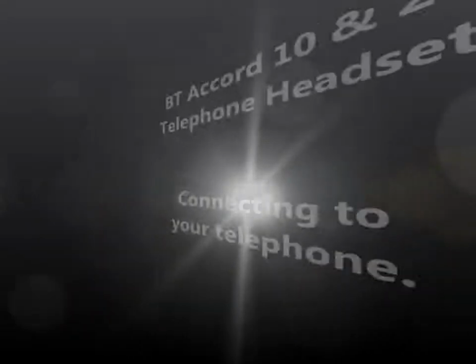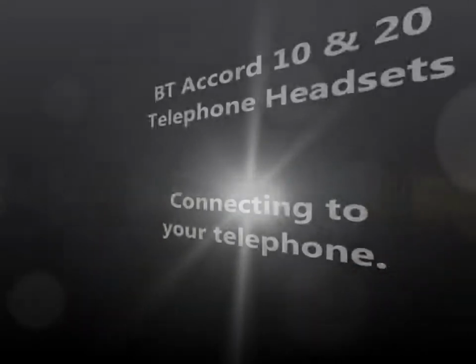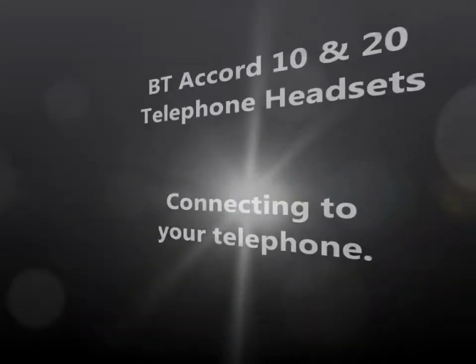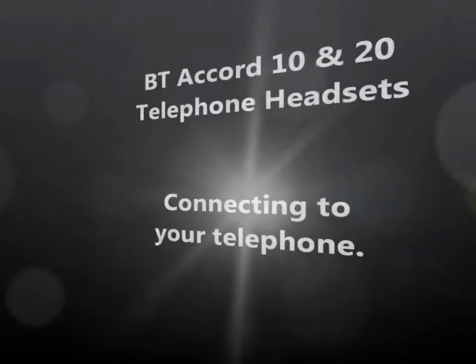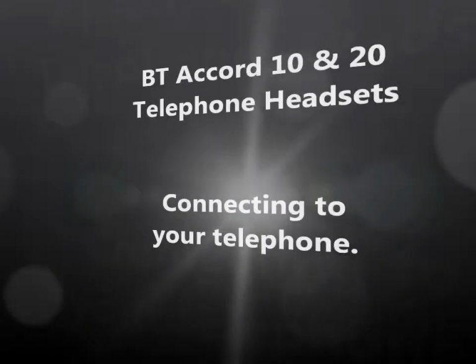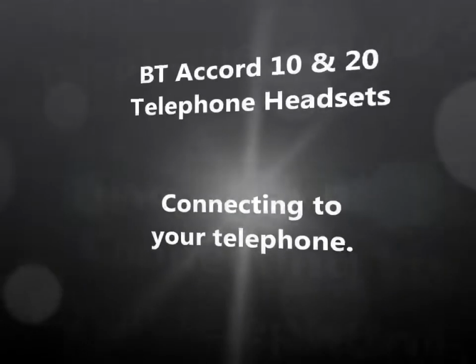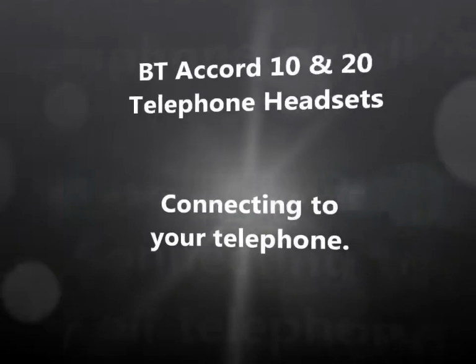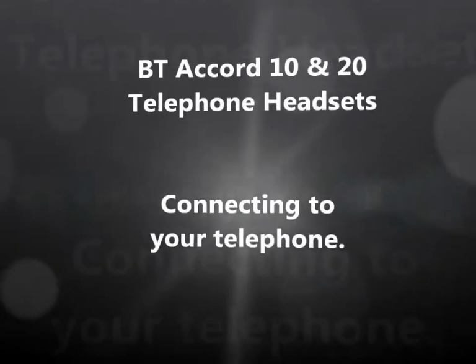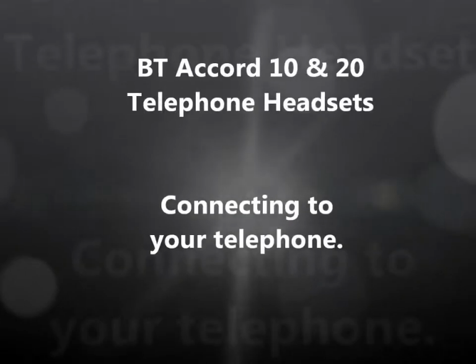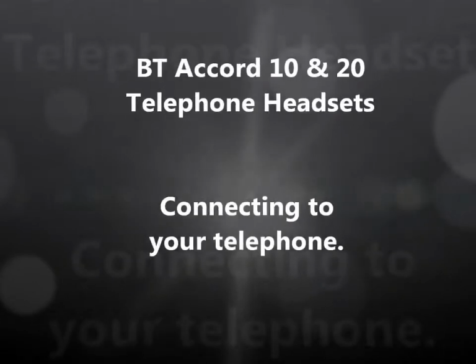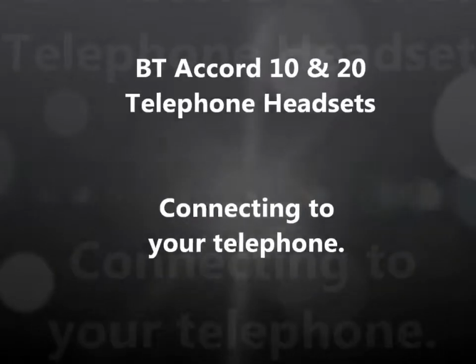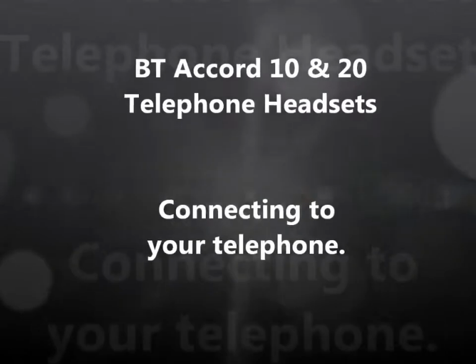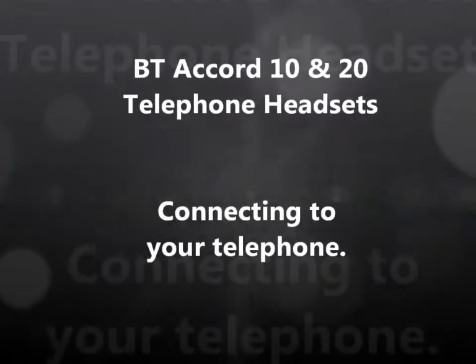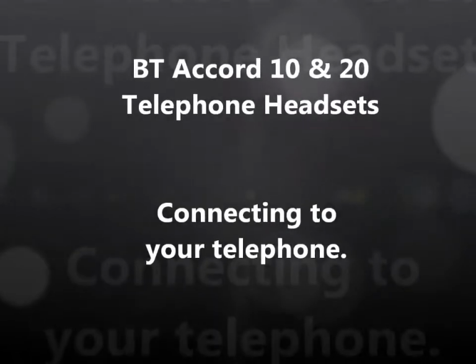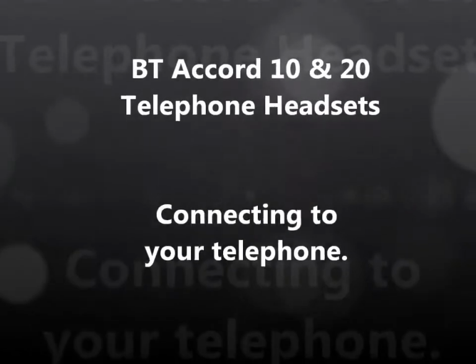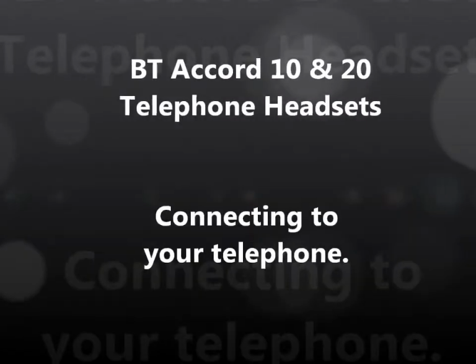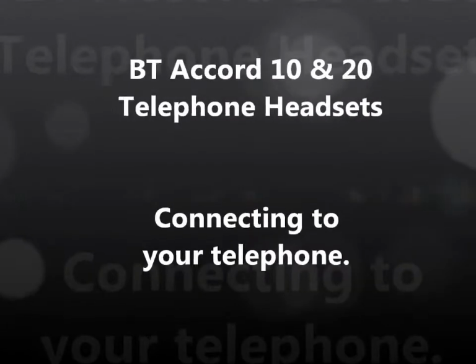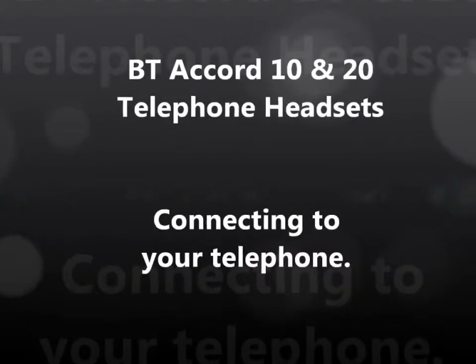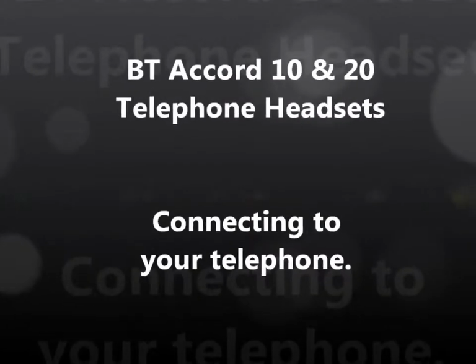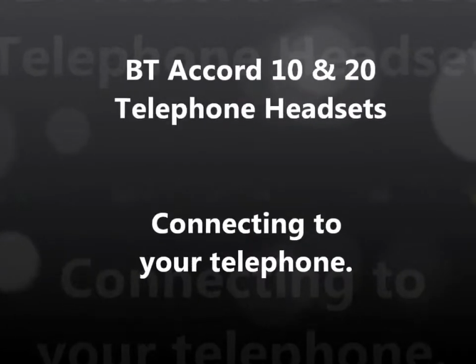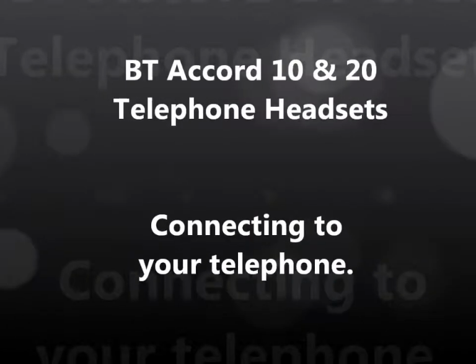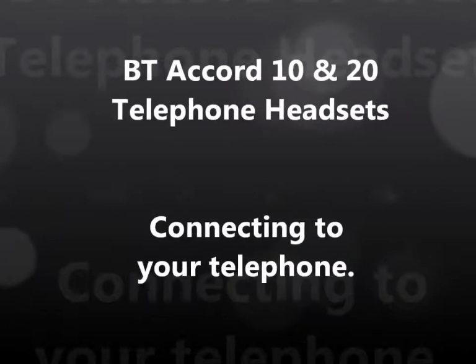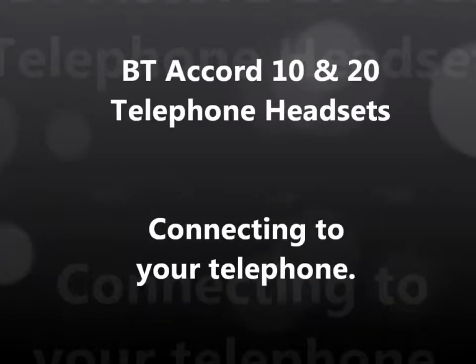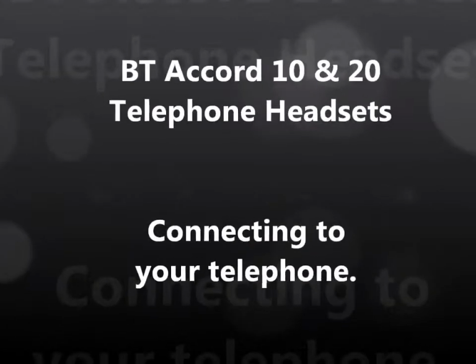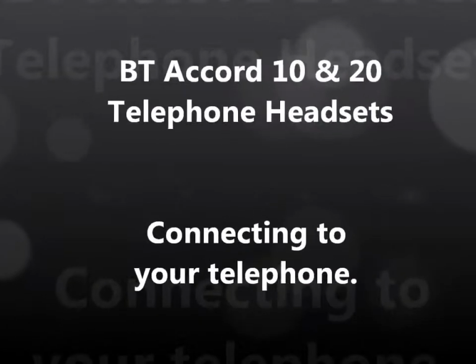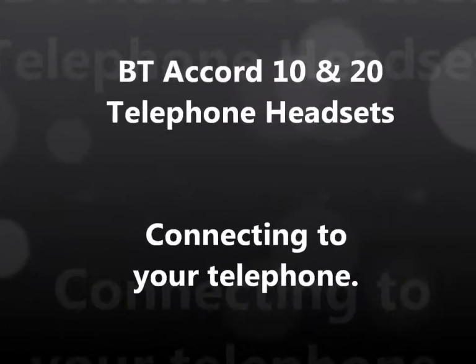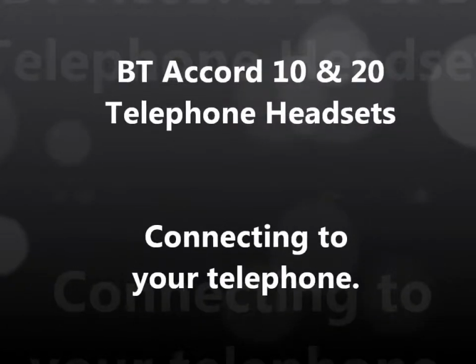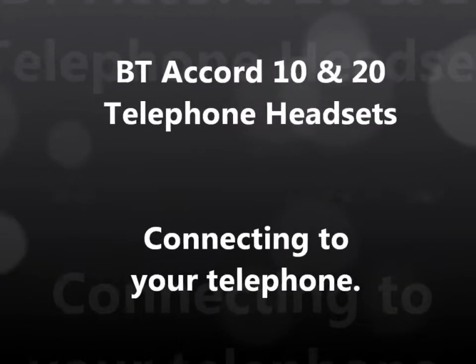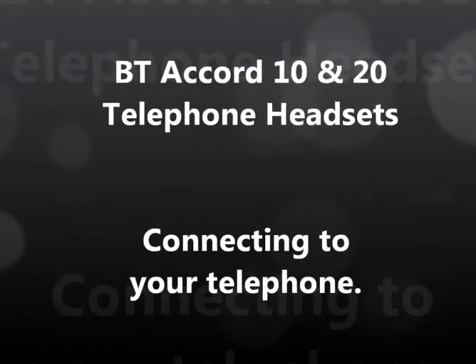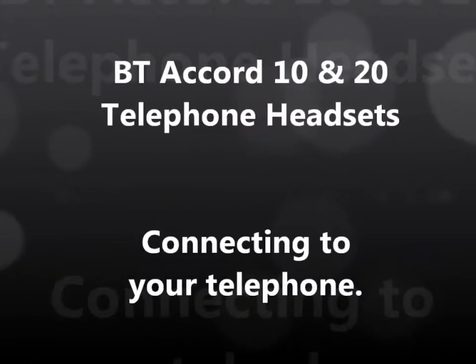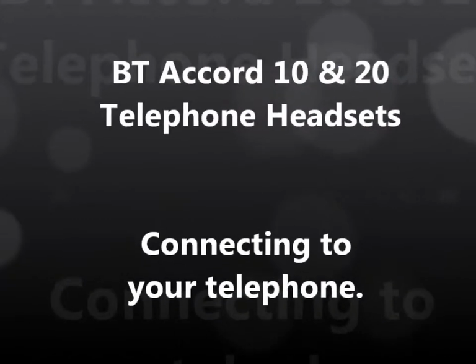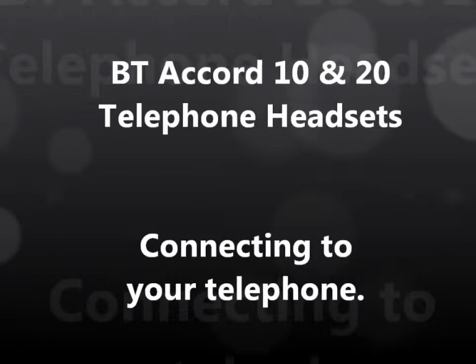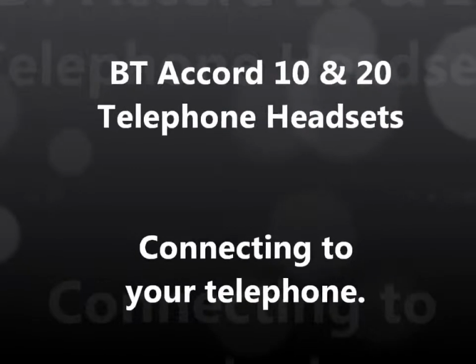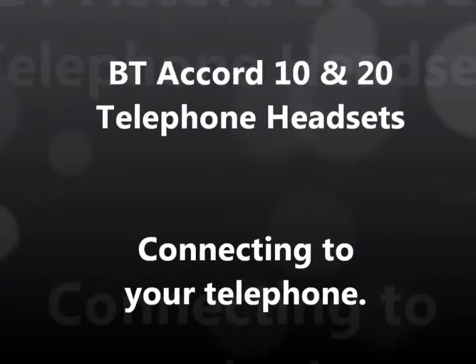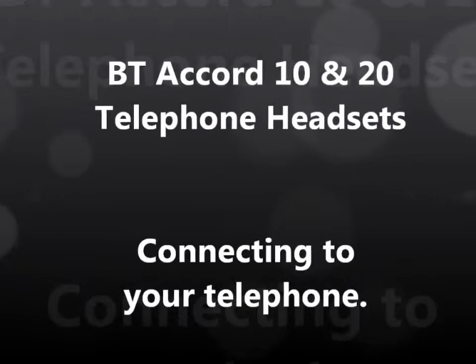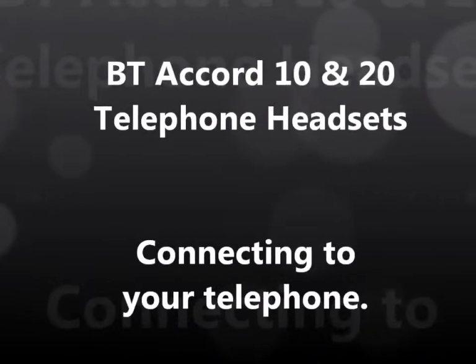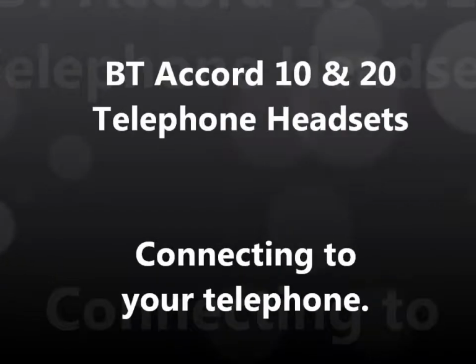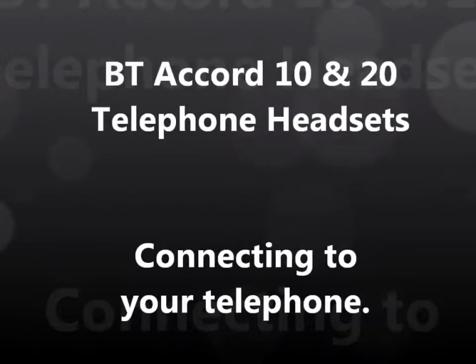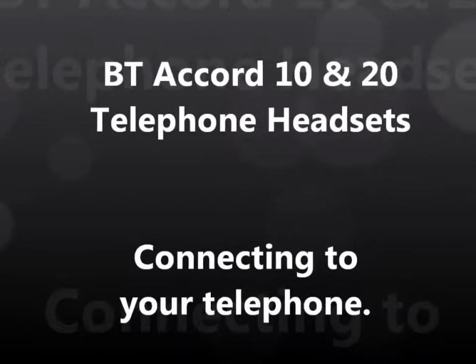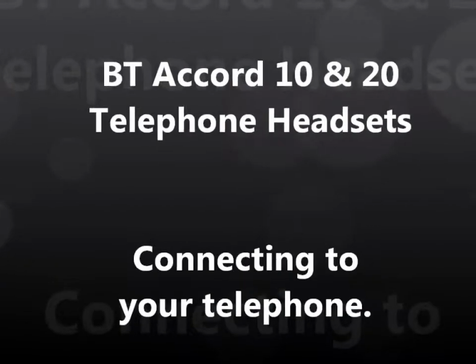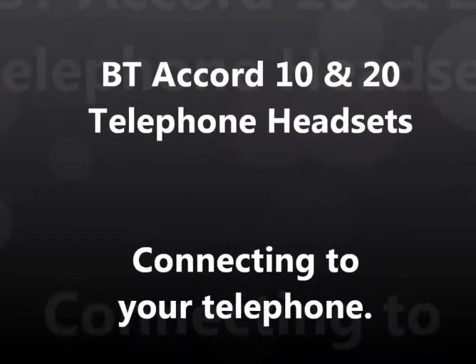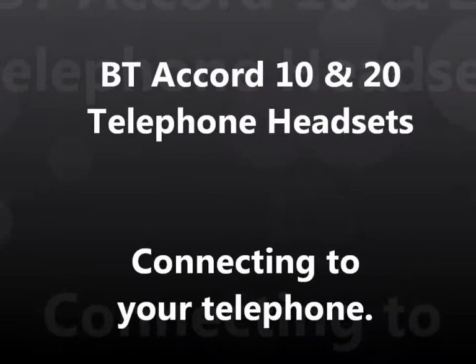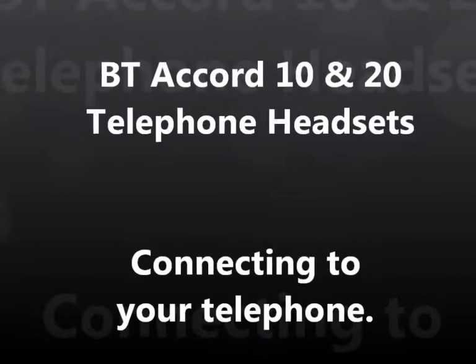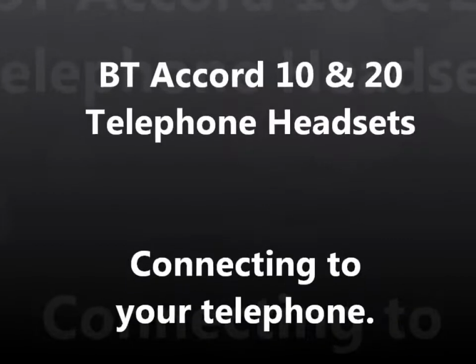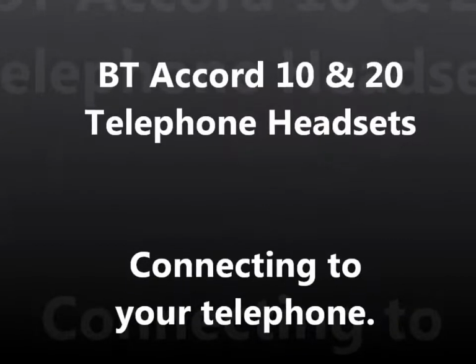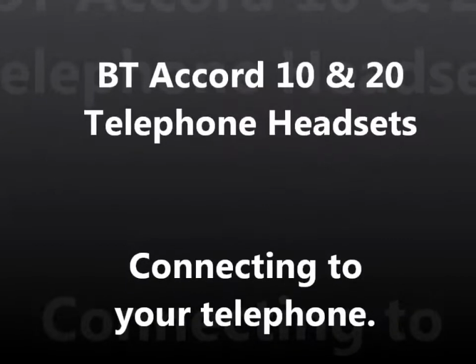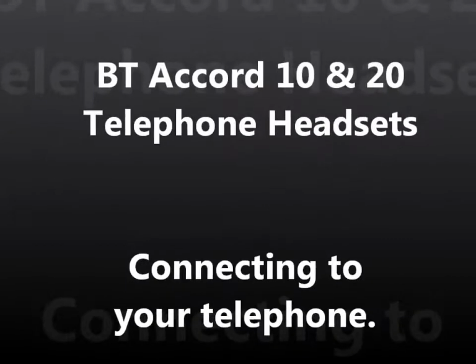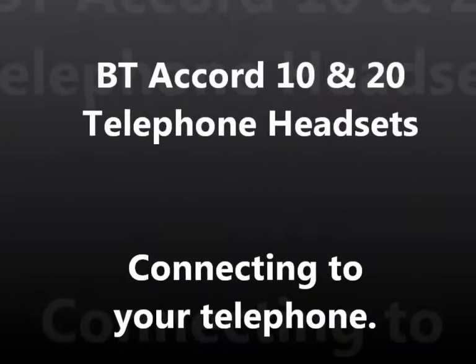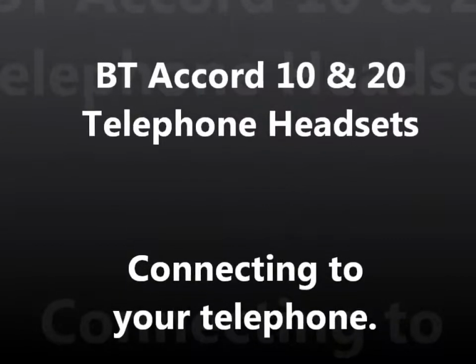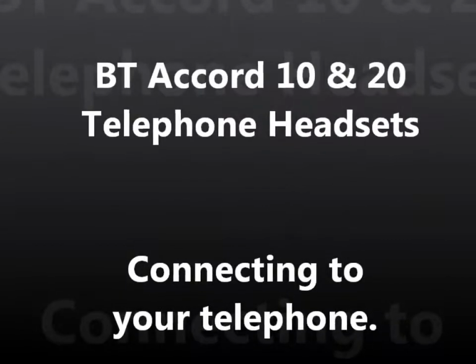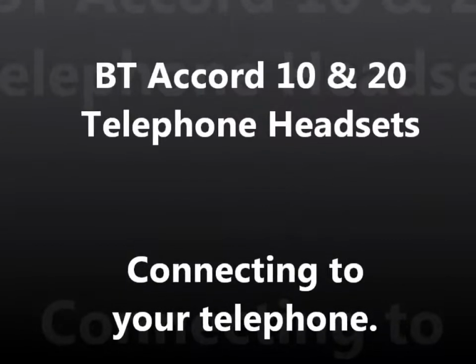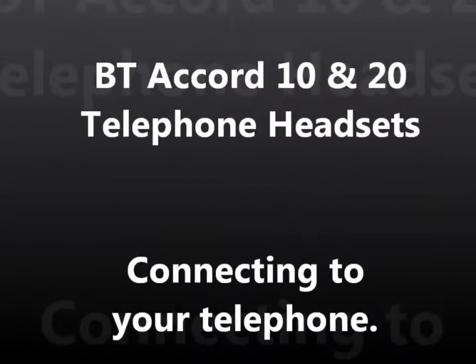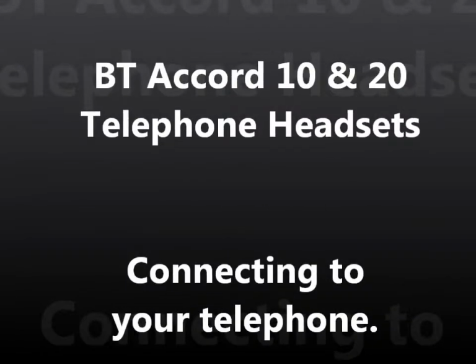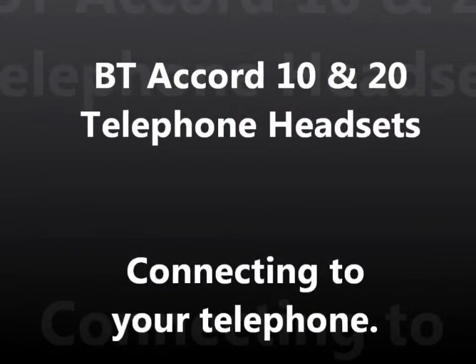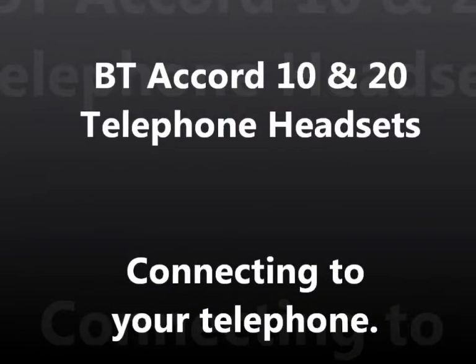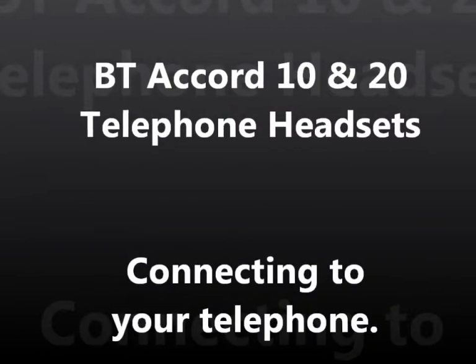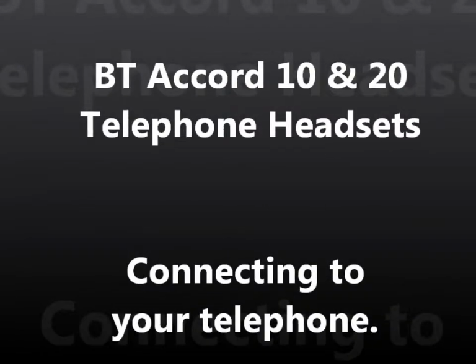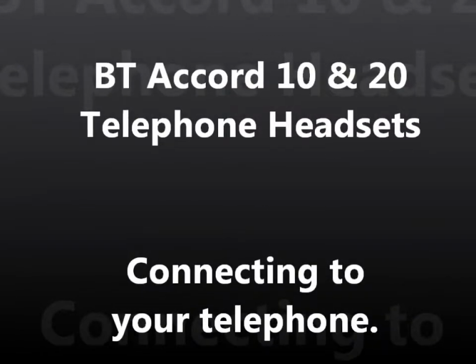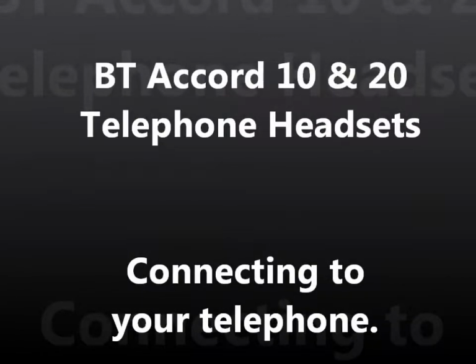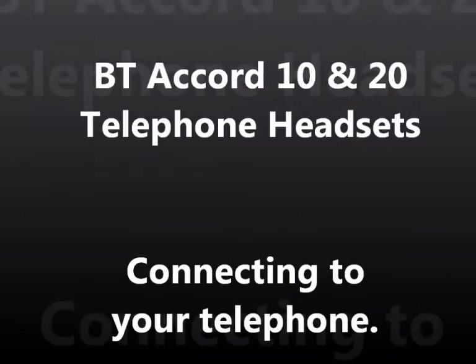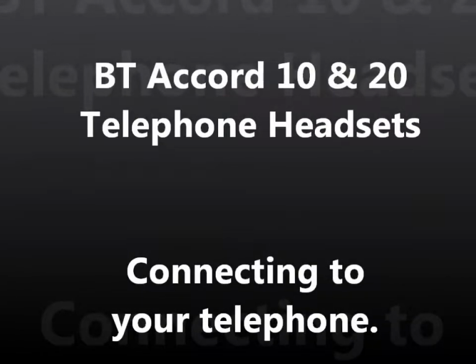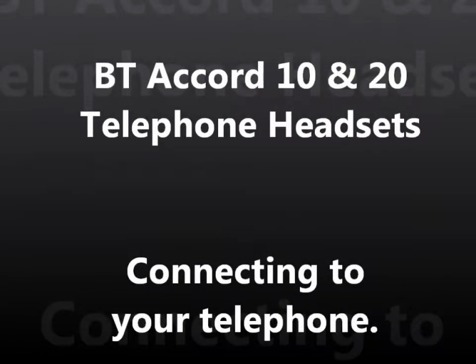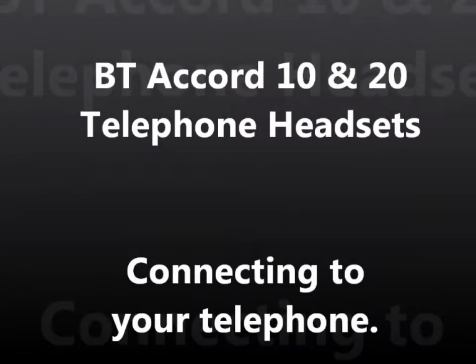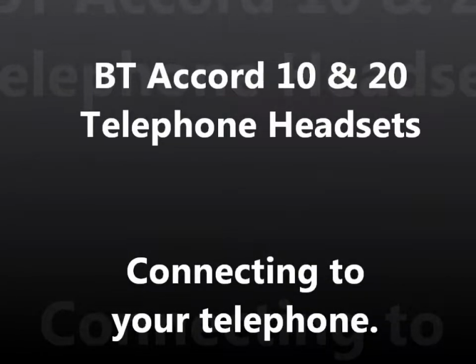This video will explain how to connect the BT Accord 10 and BT Accord 20 telephone headset to your telephone.